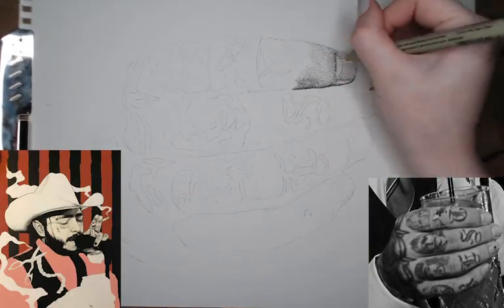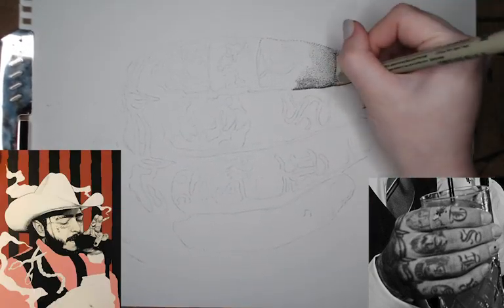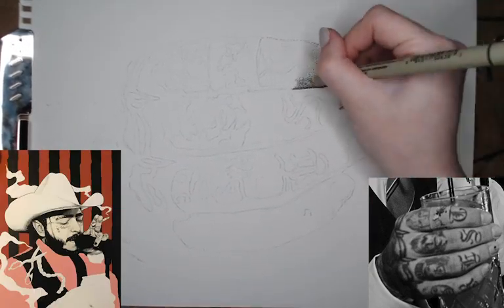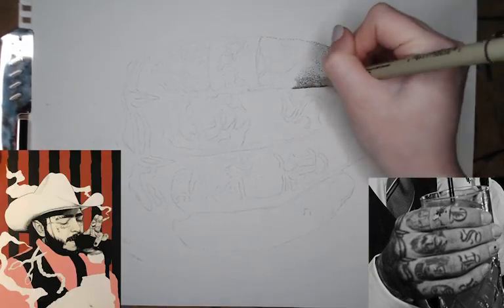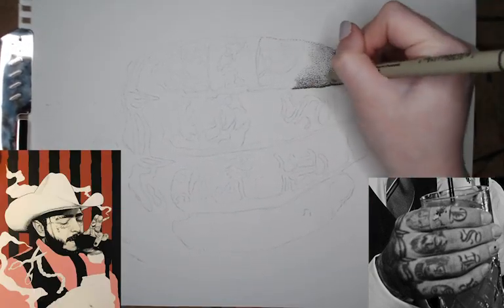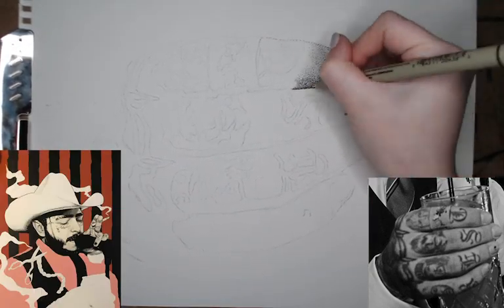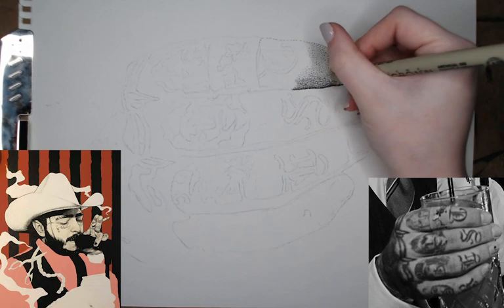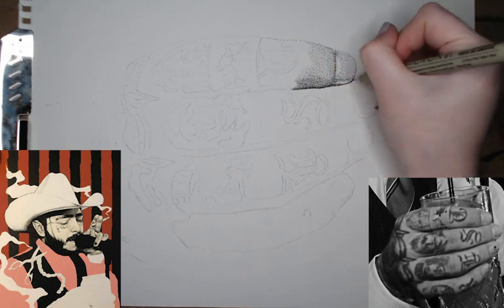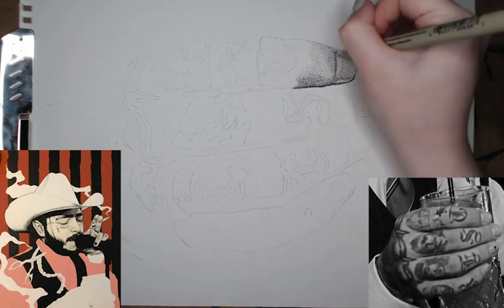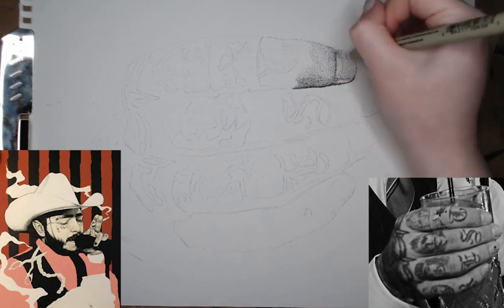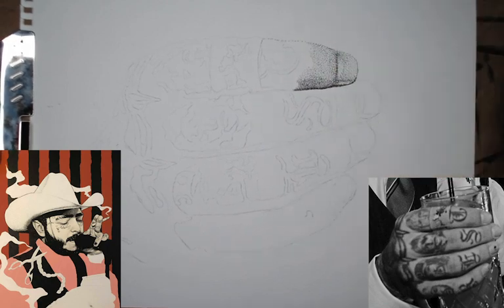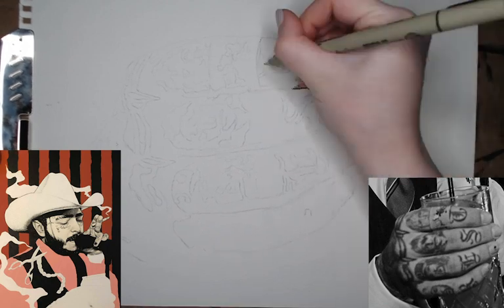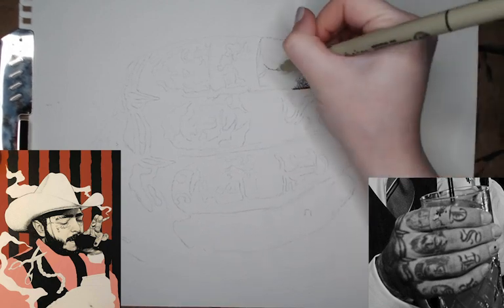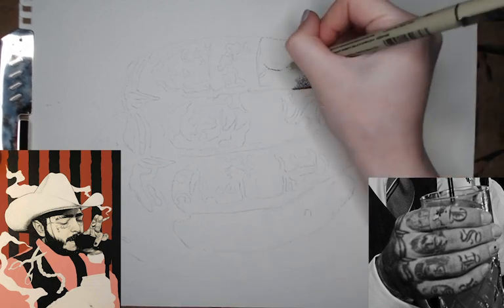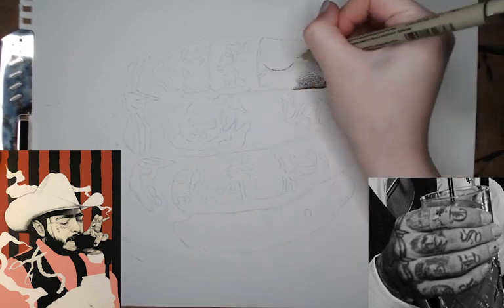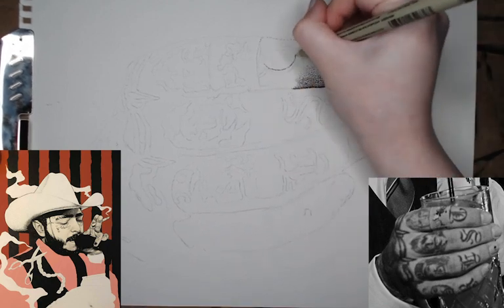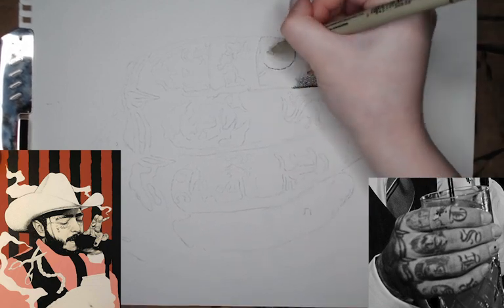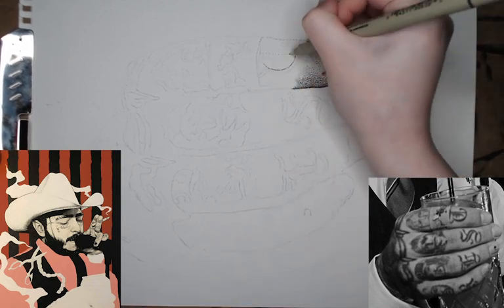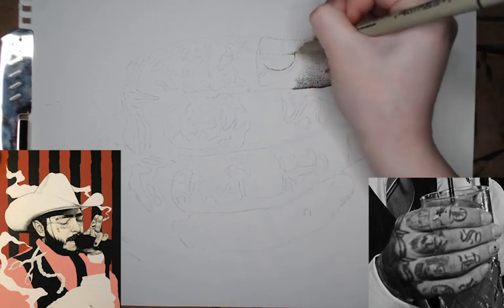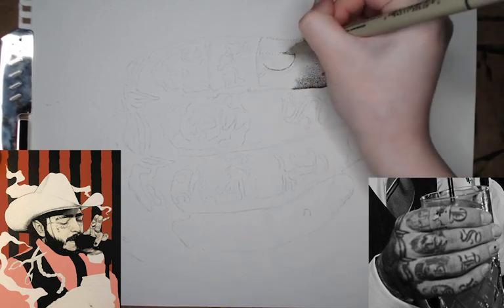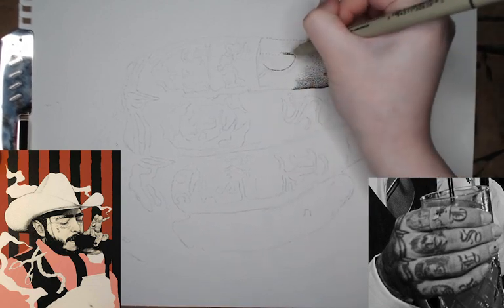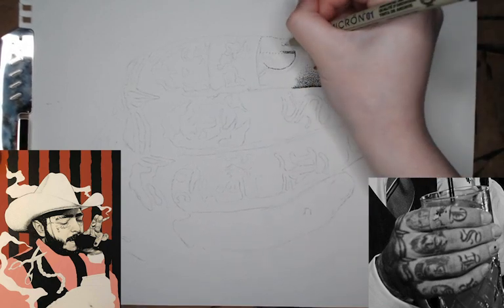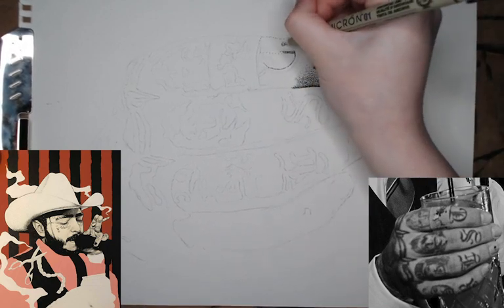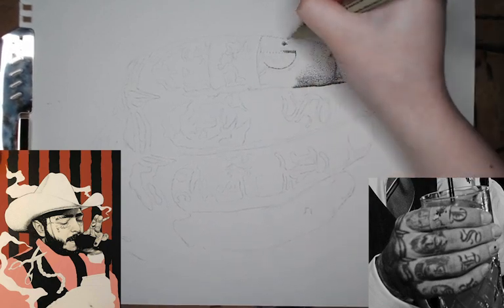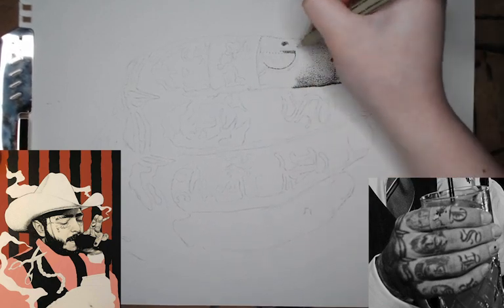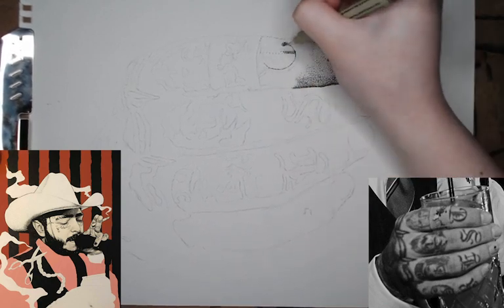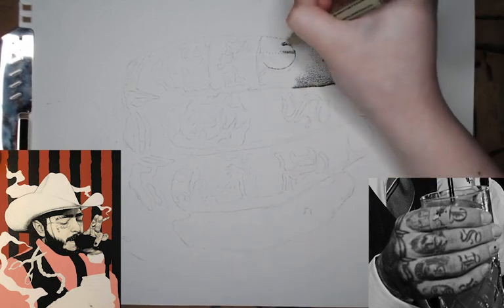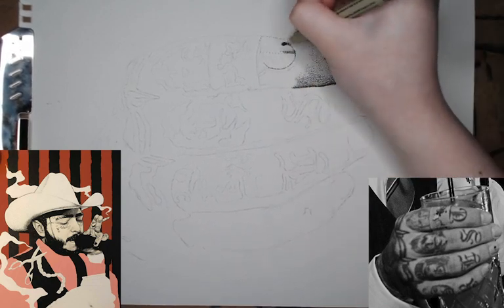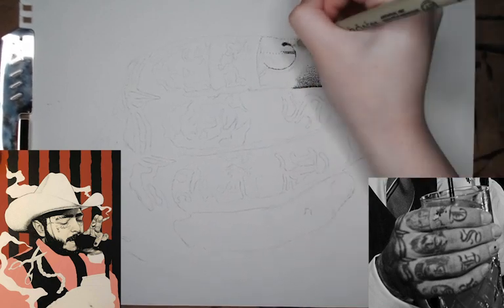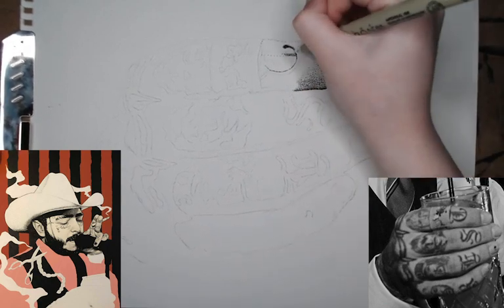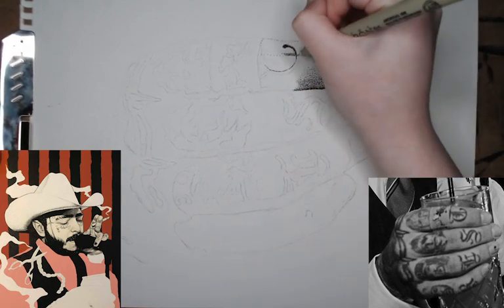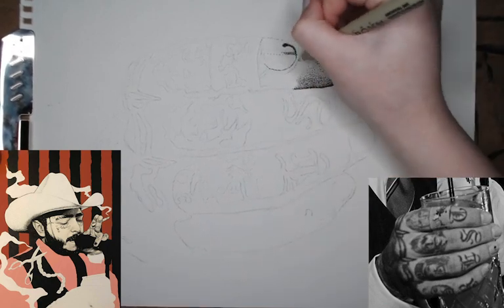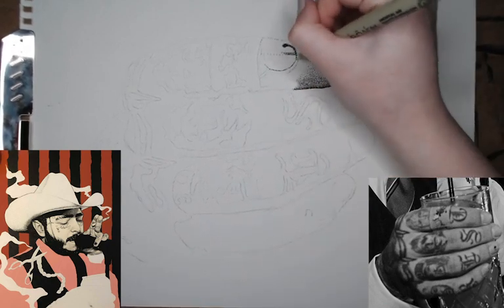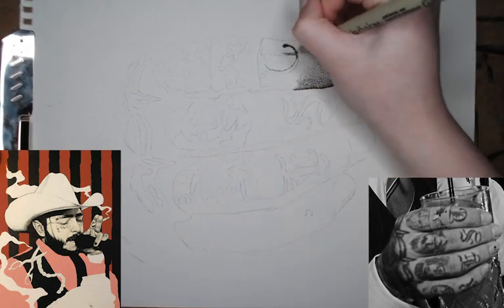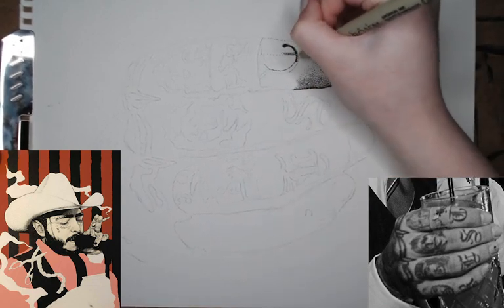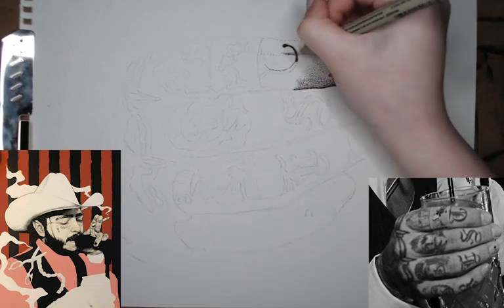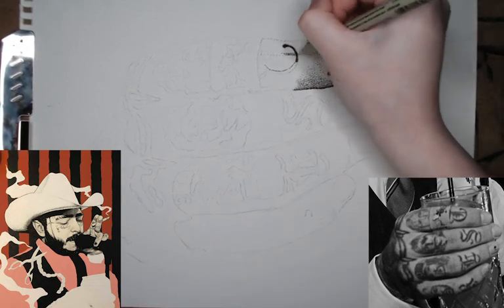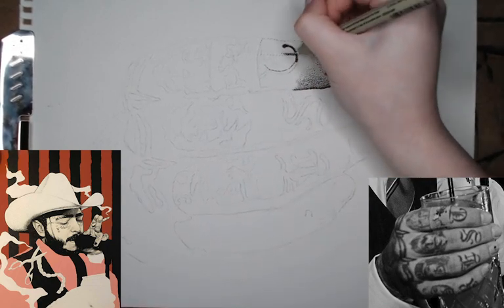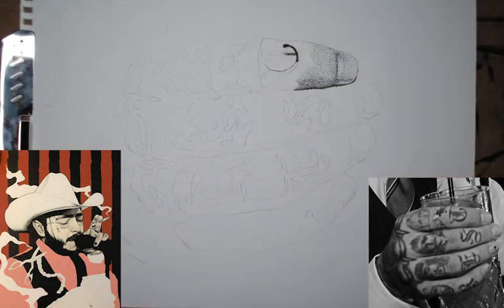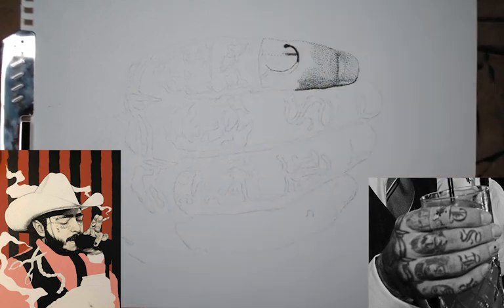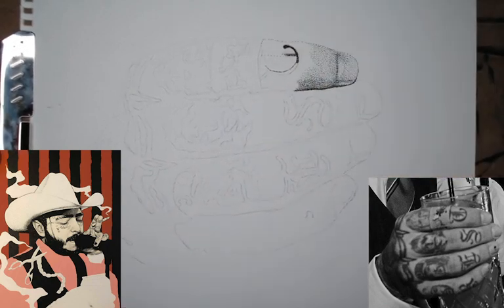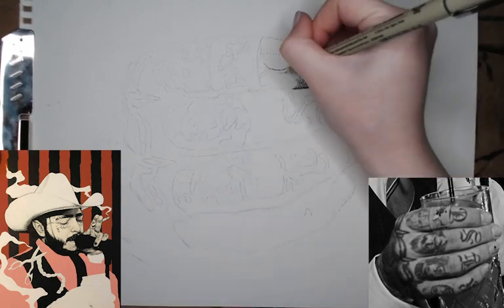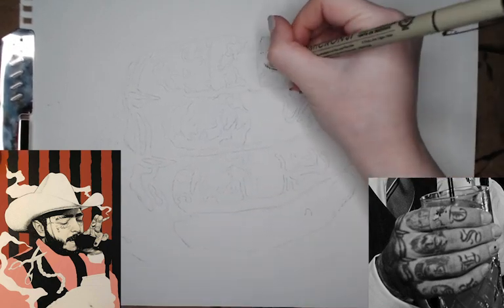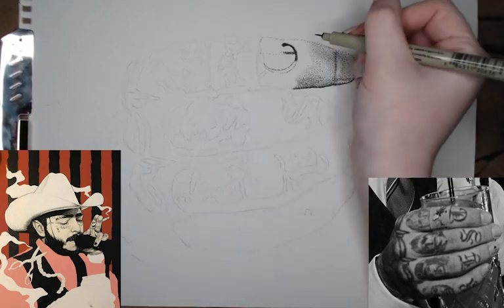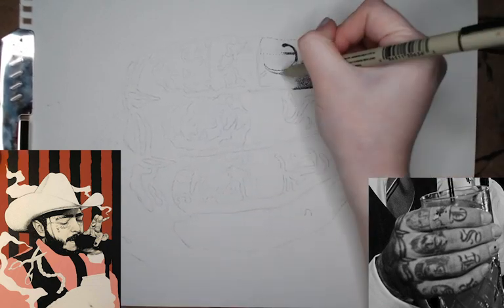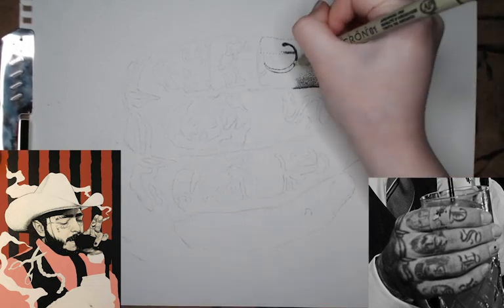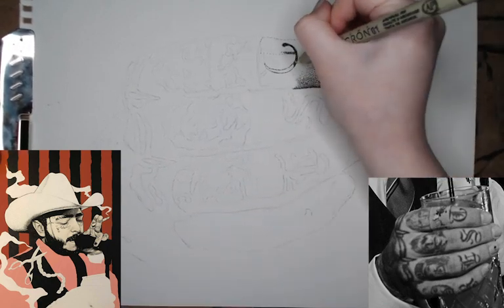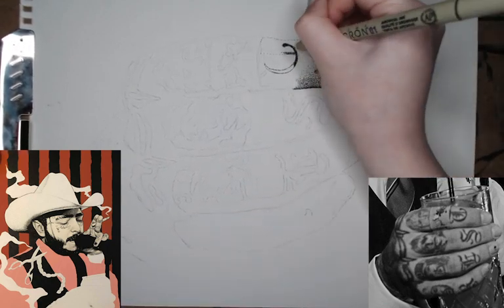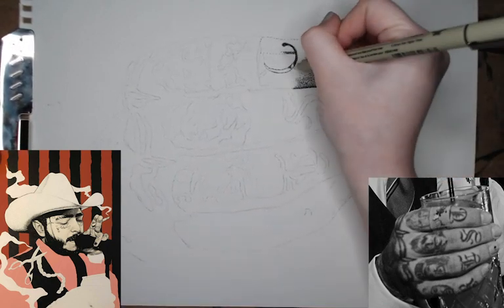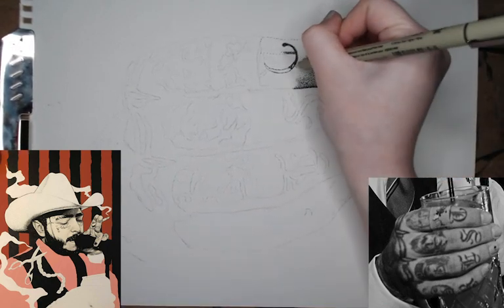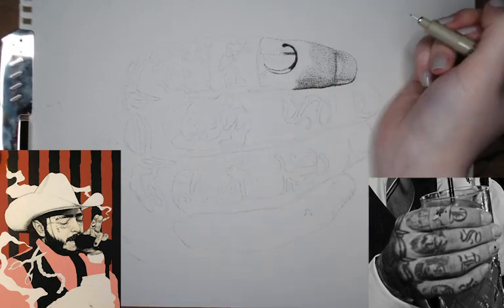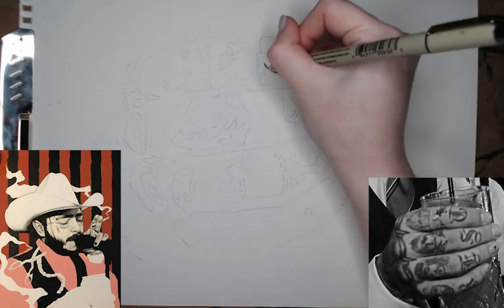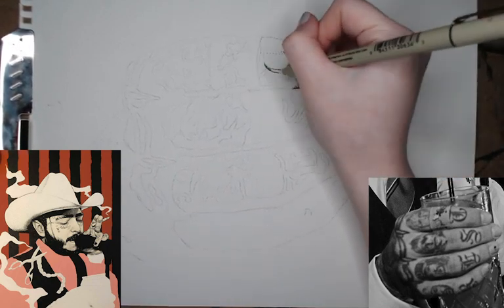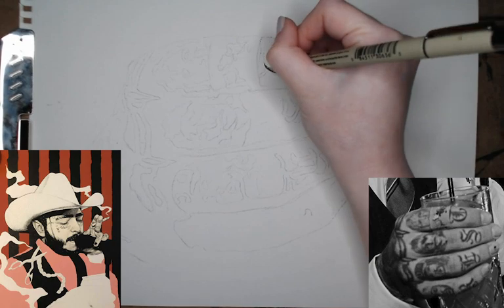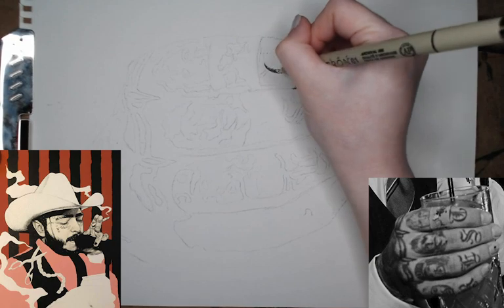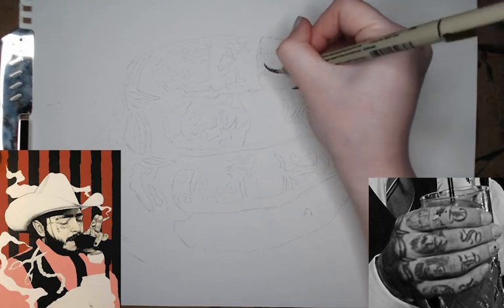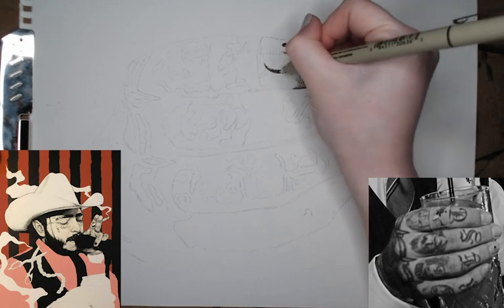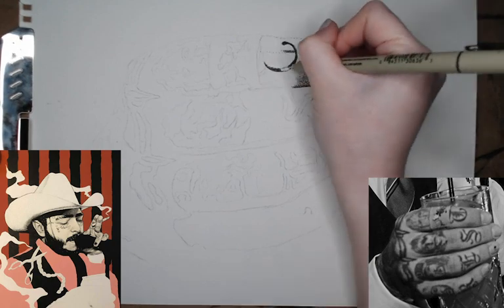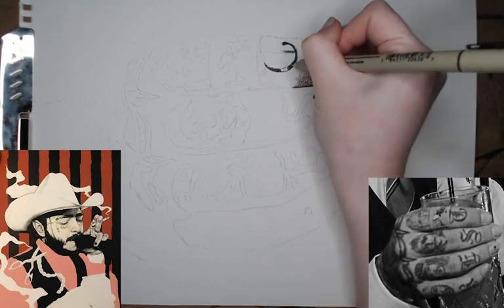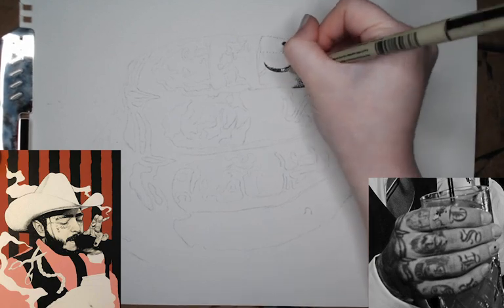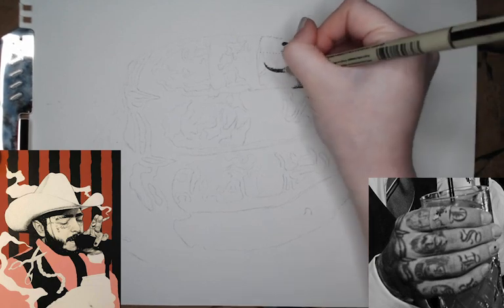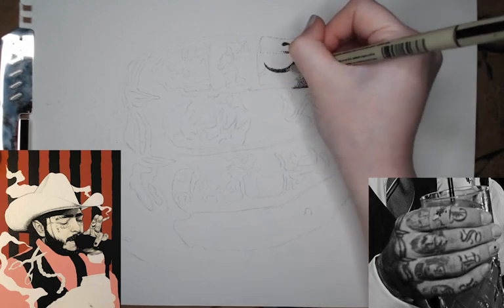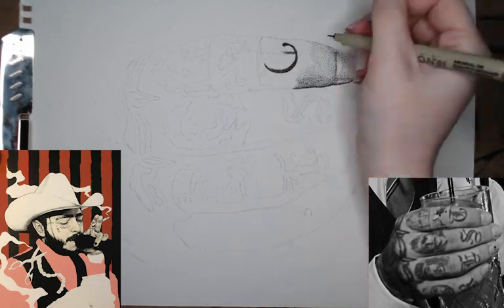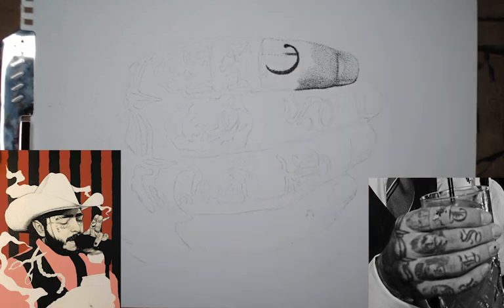As you can see right now I'm working on his hand, and I'll go in later with an X-Acto knife, cut it all out, and then add it to my painting.